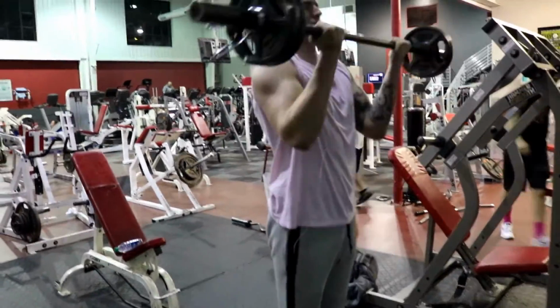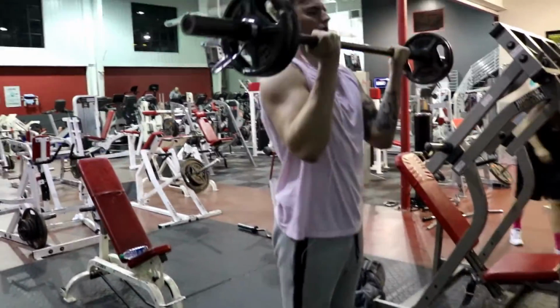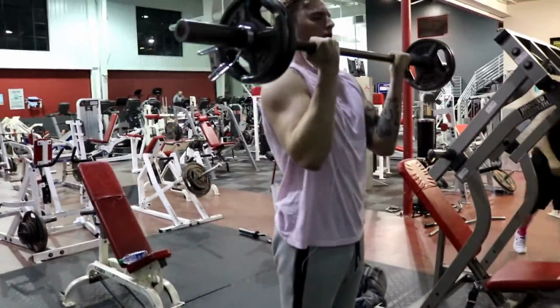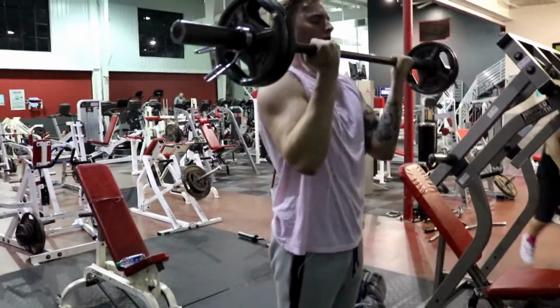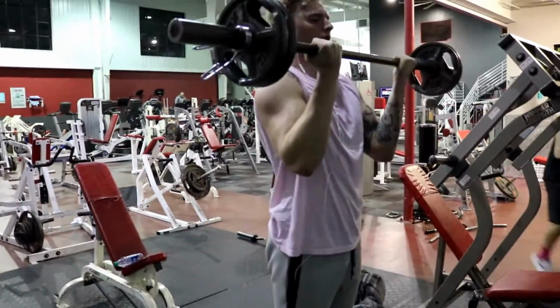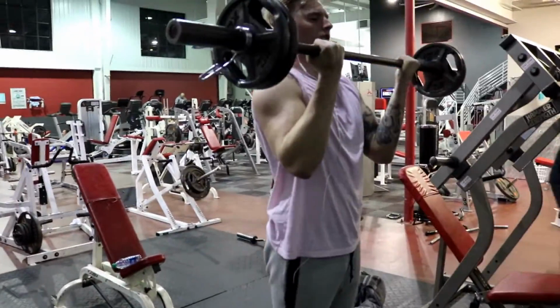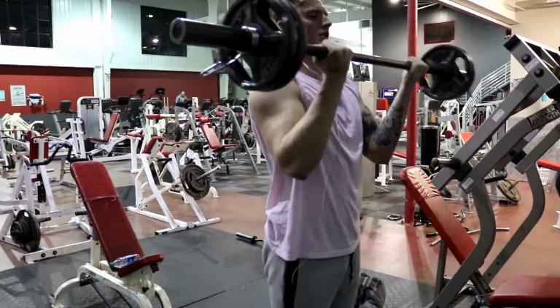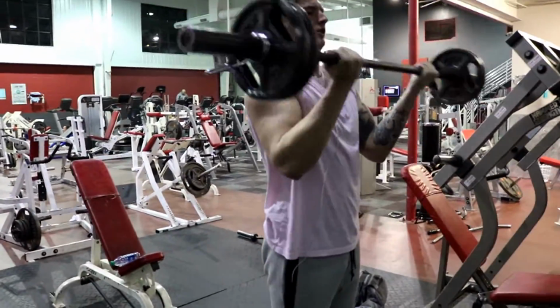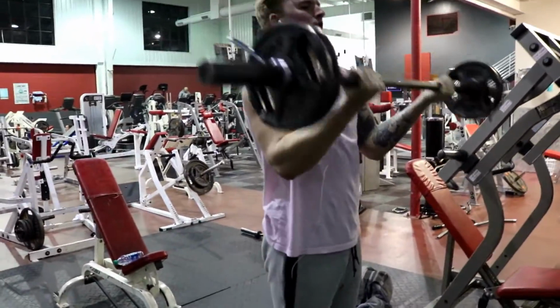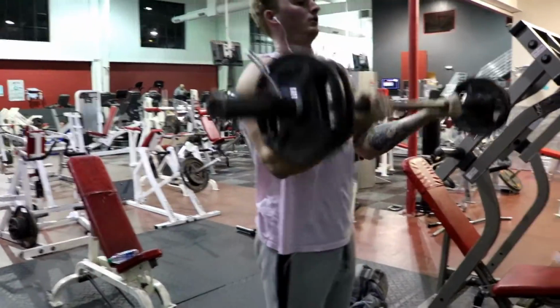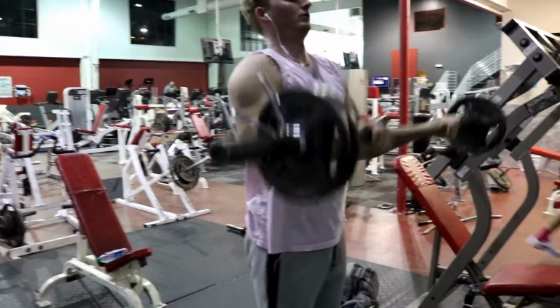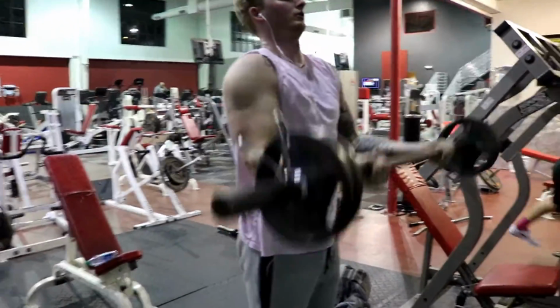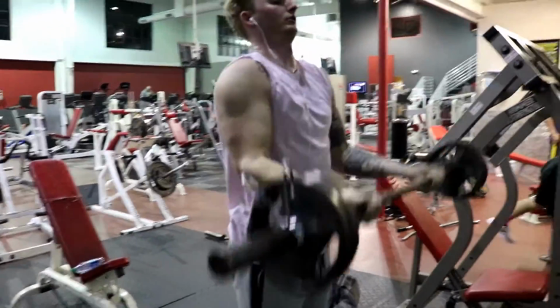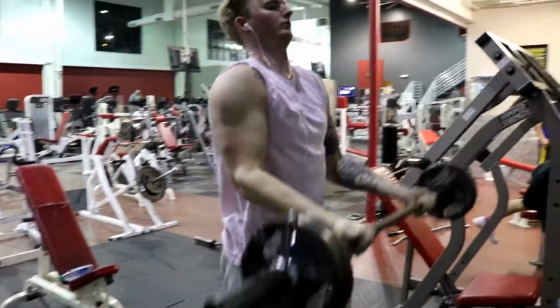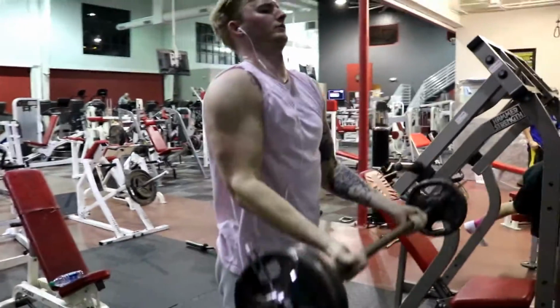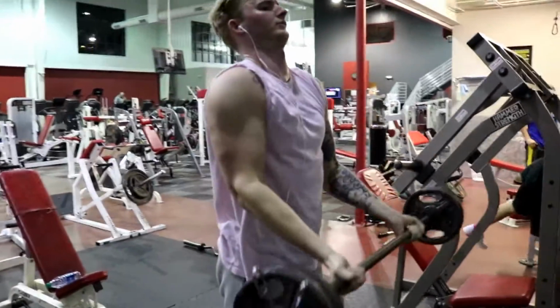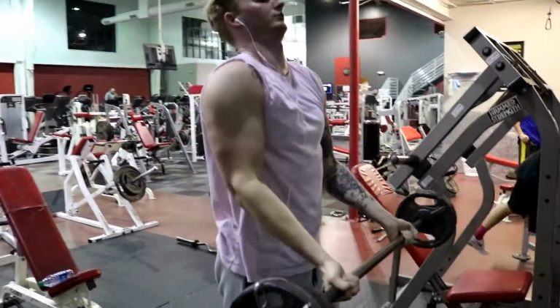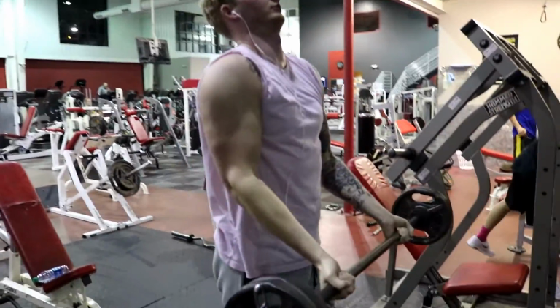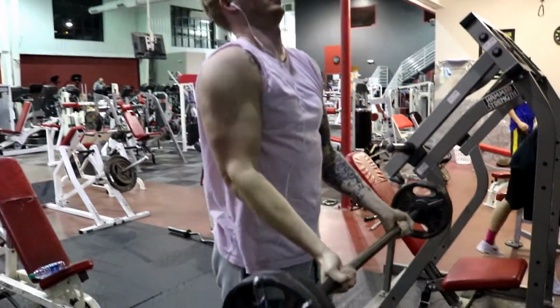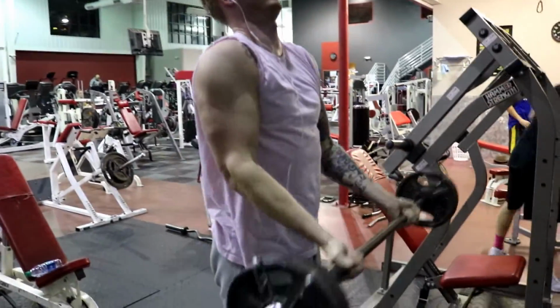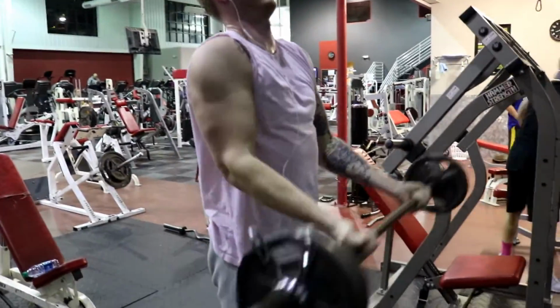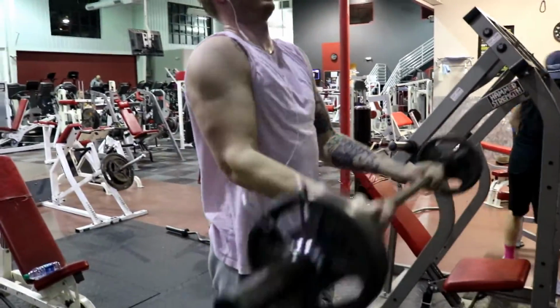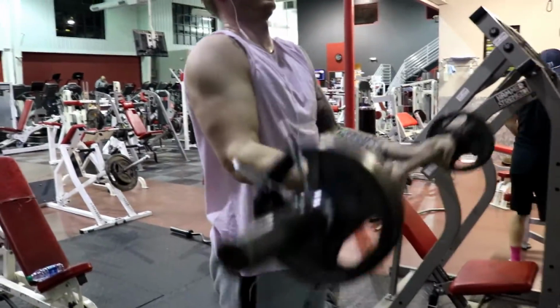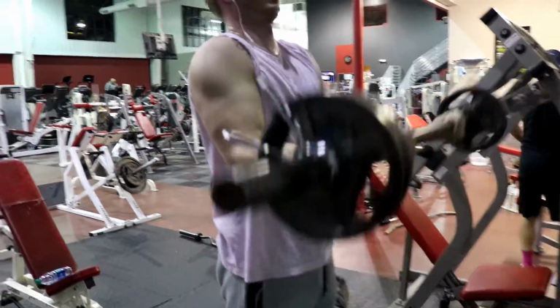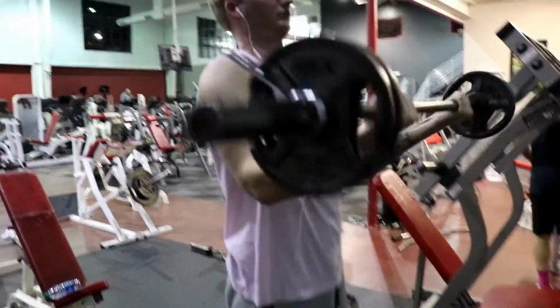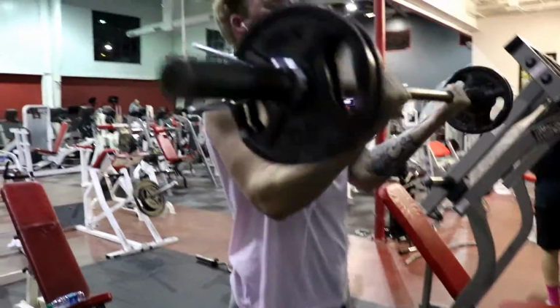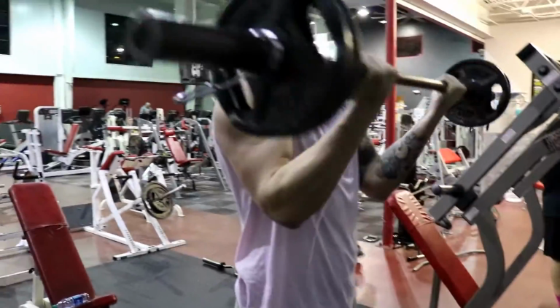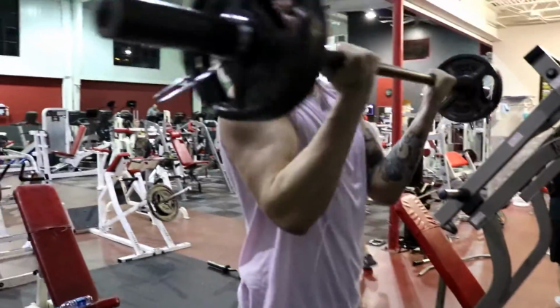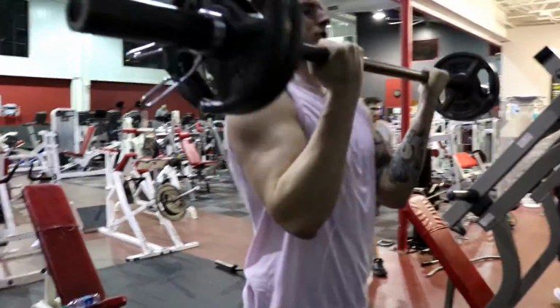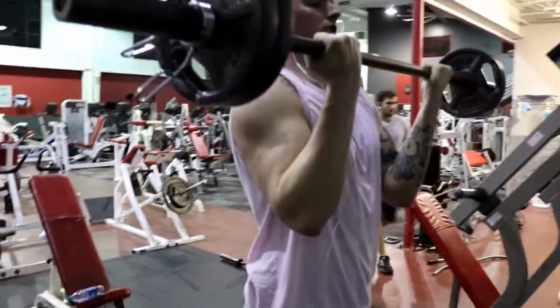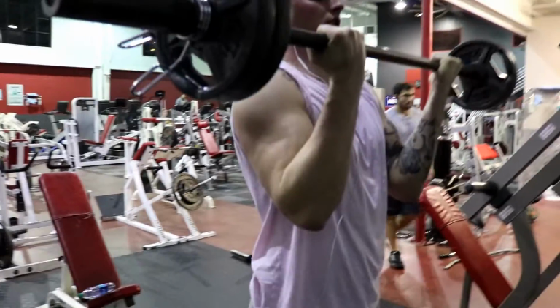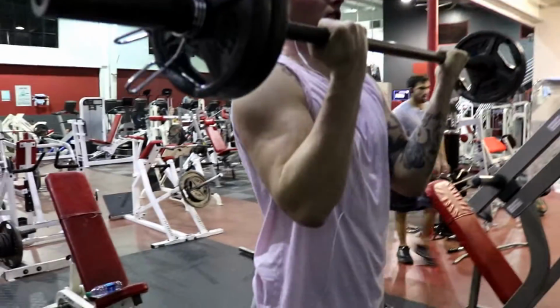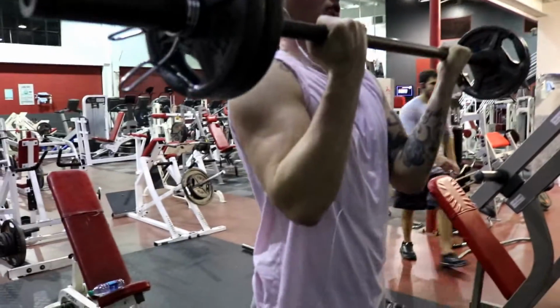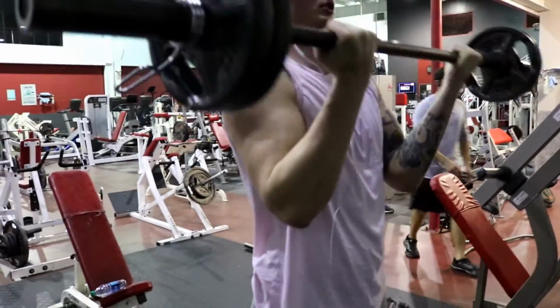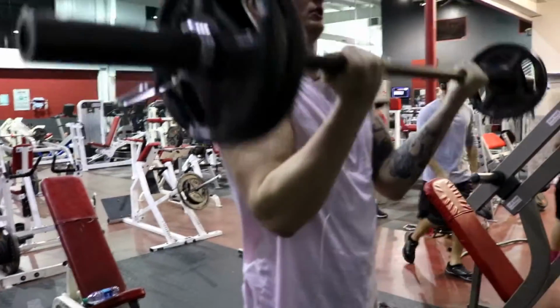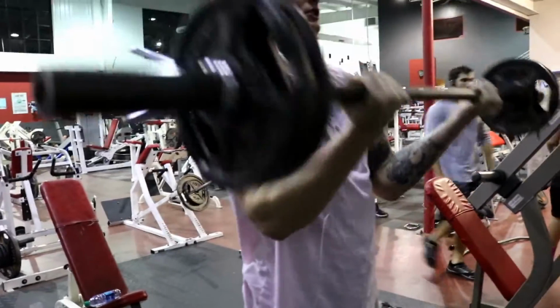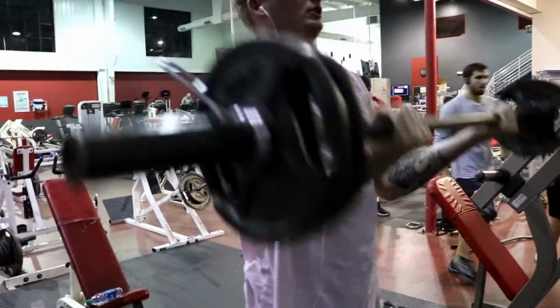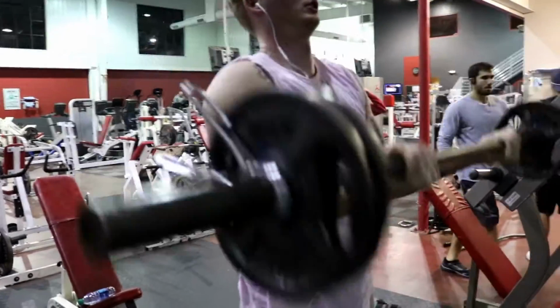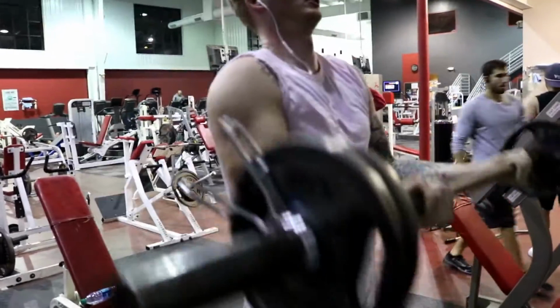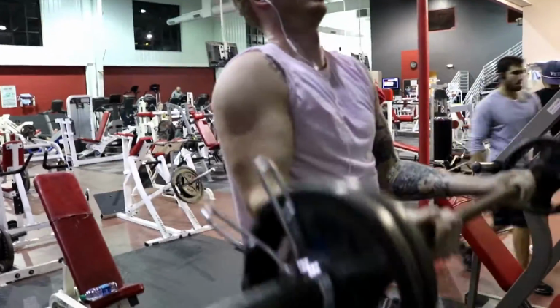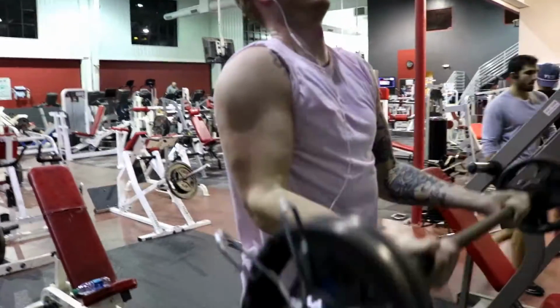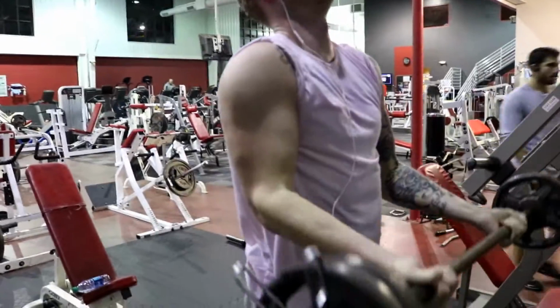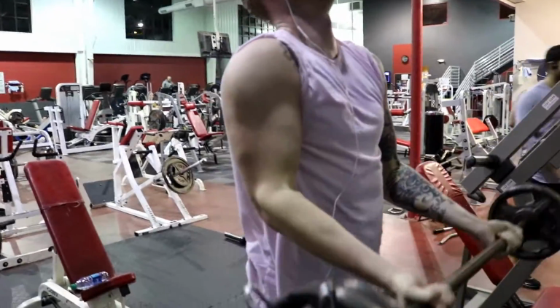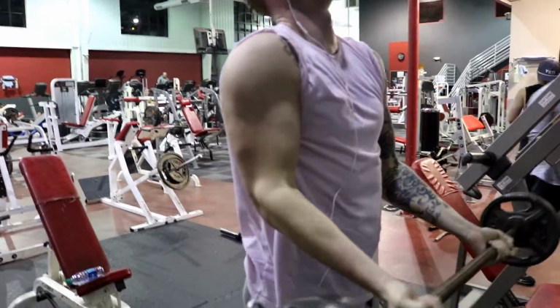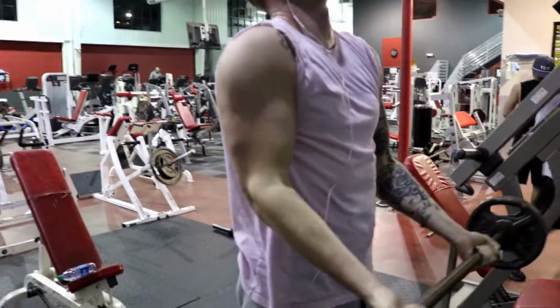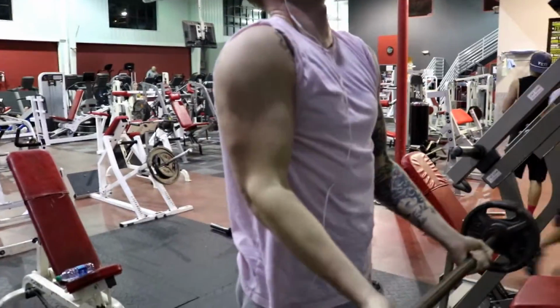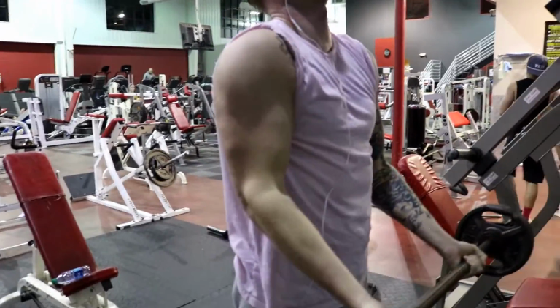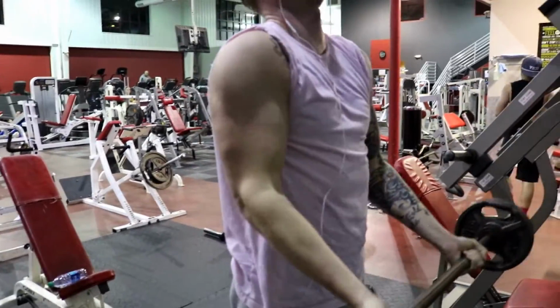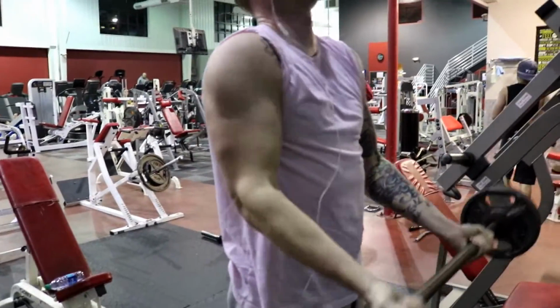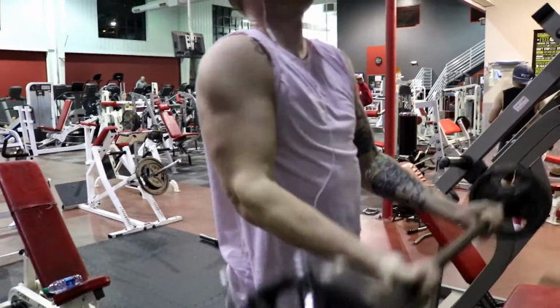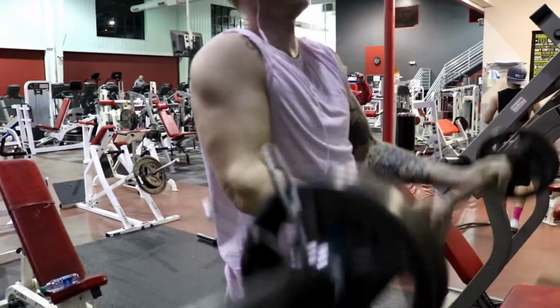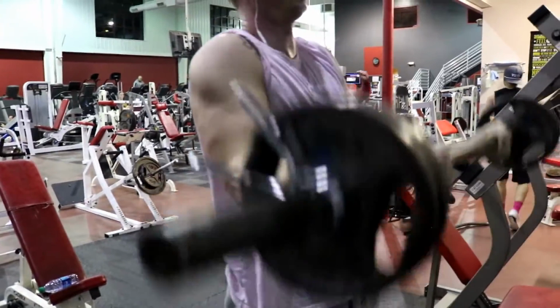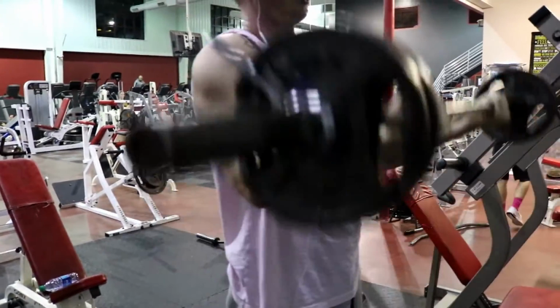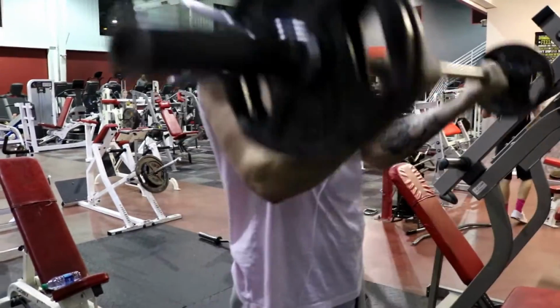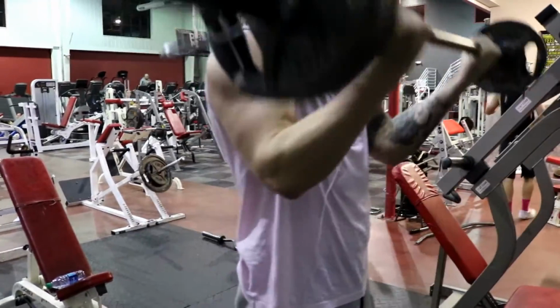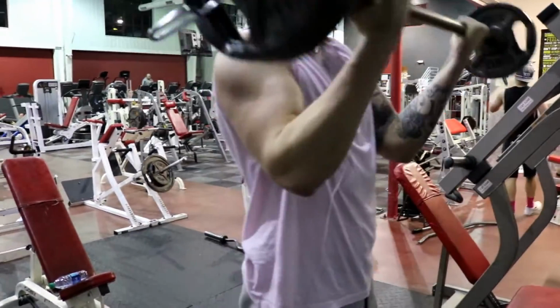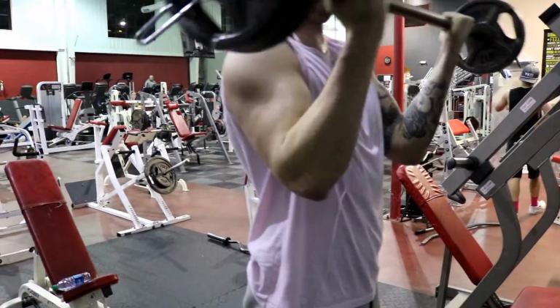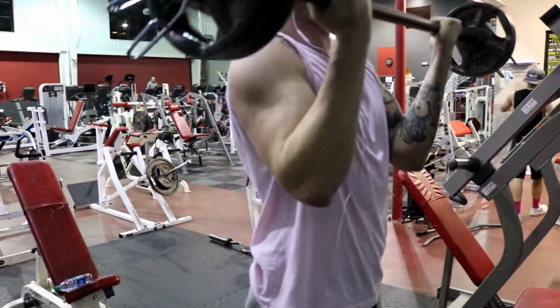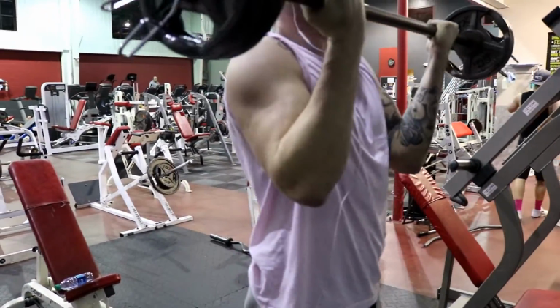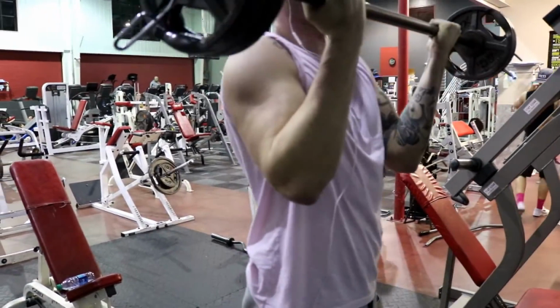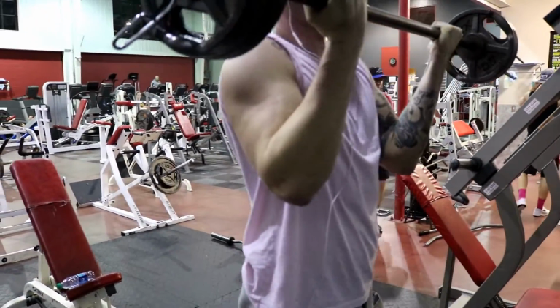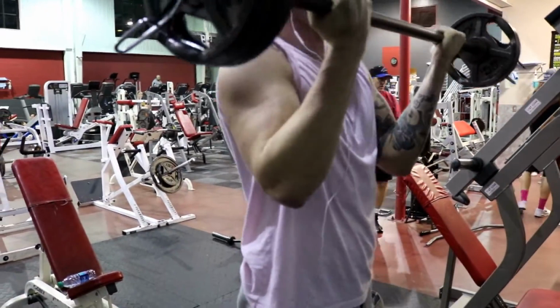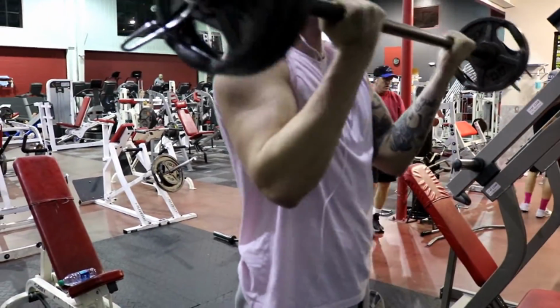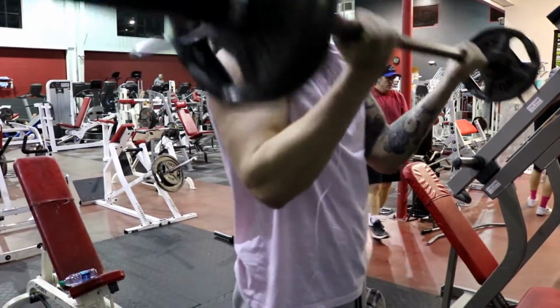Getting in some straight bar curls — four sets, eight to twelve reps.